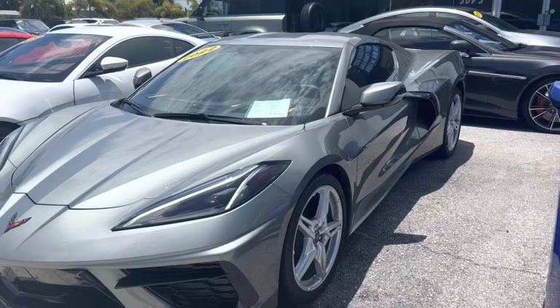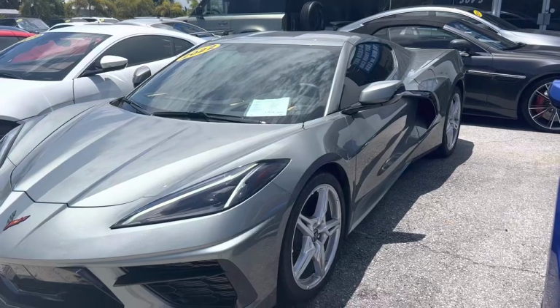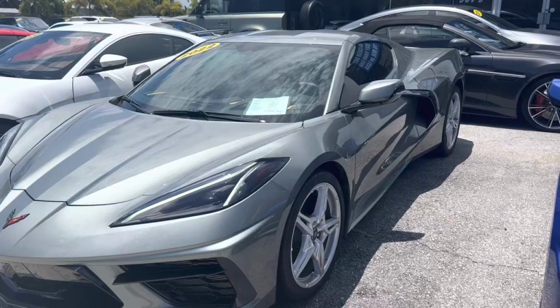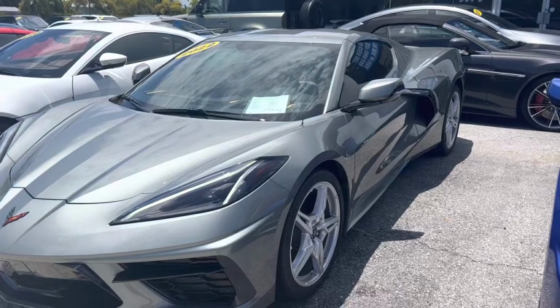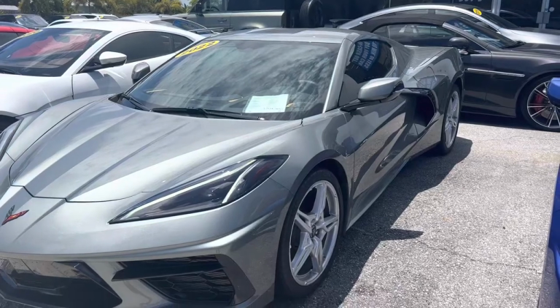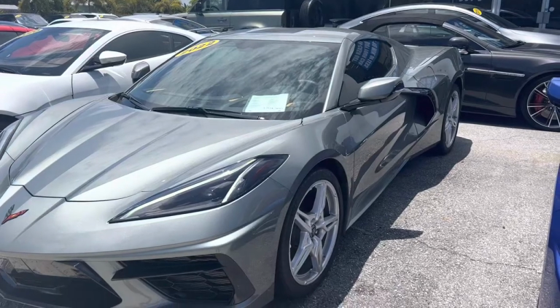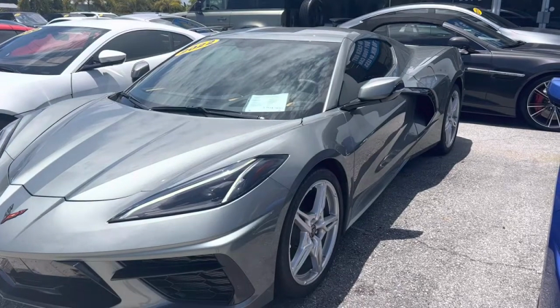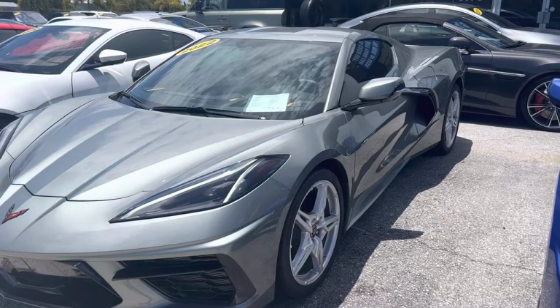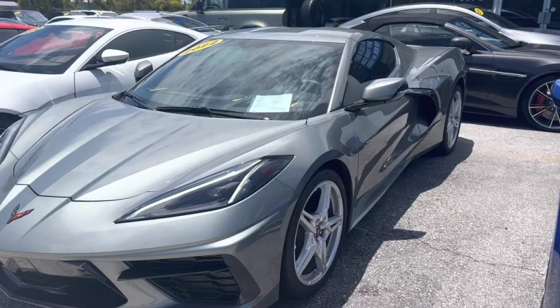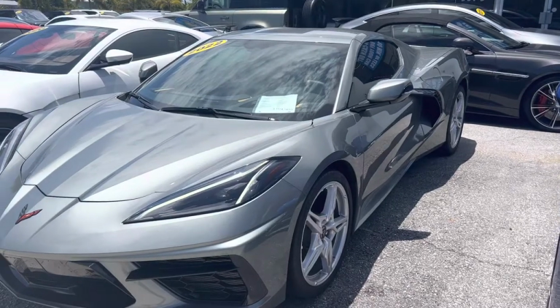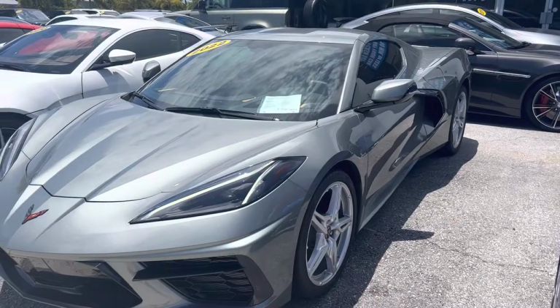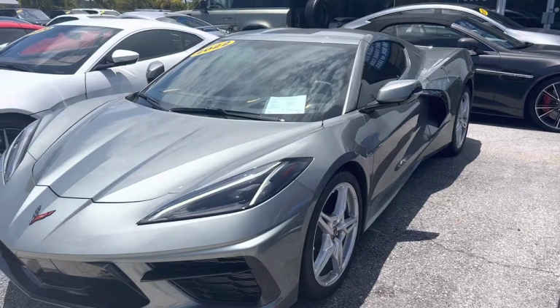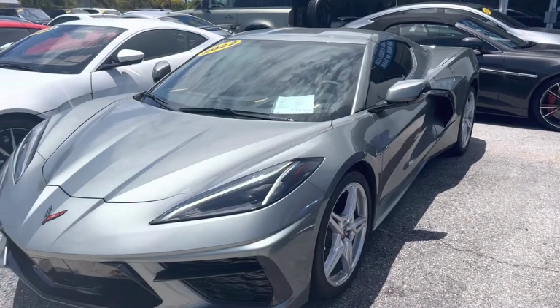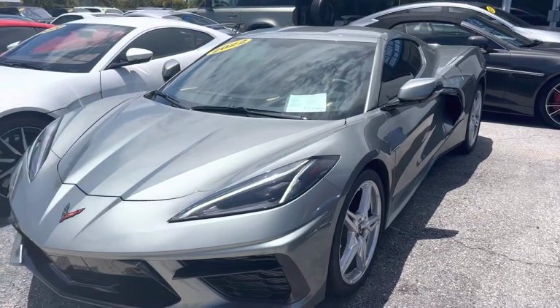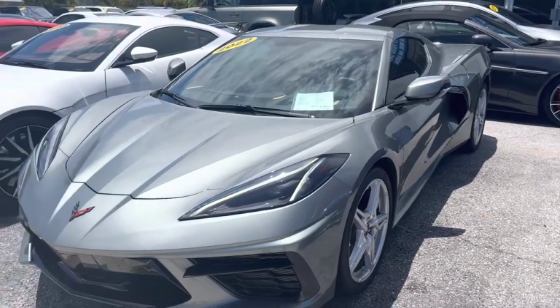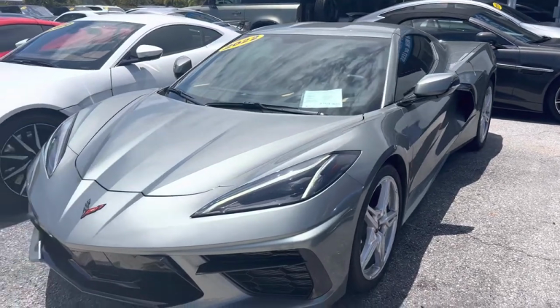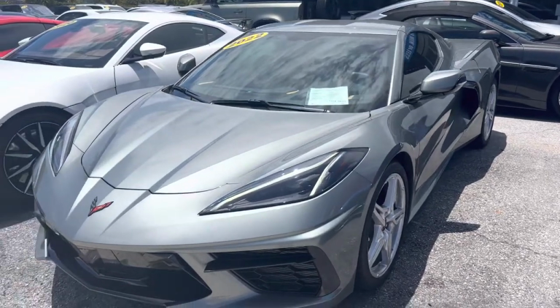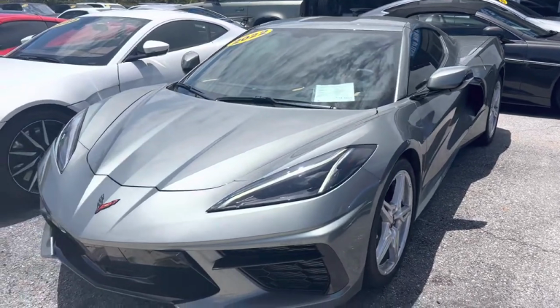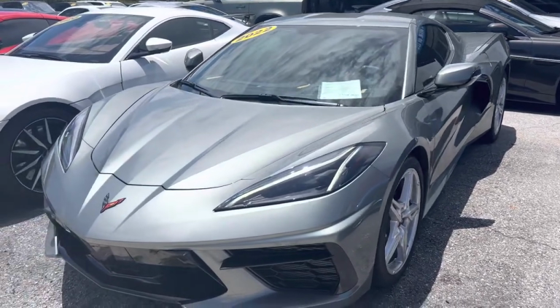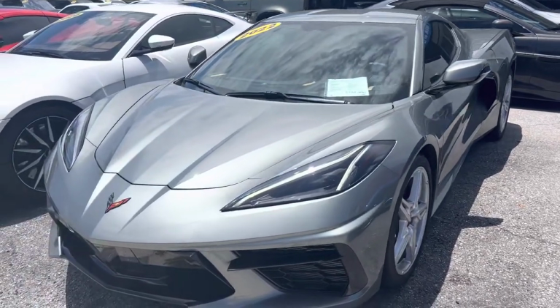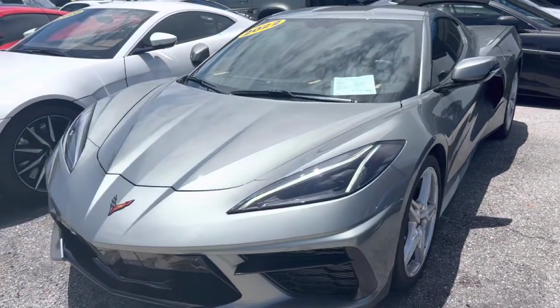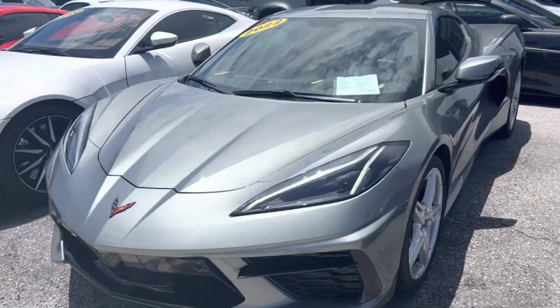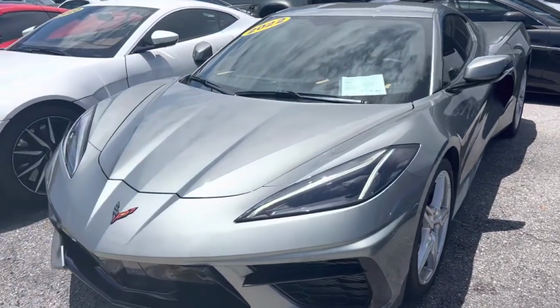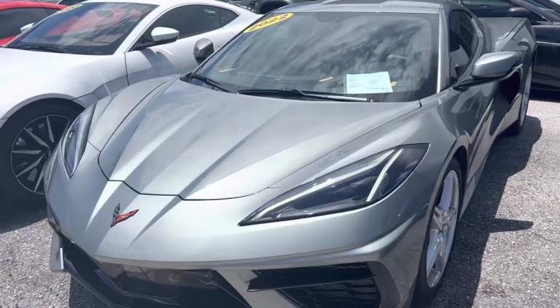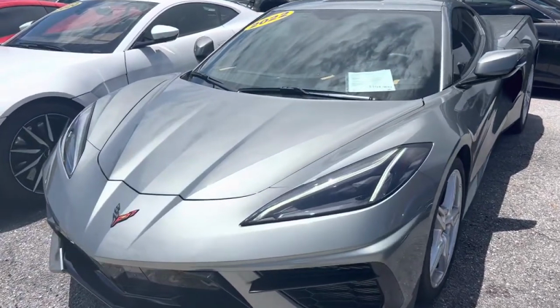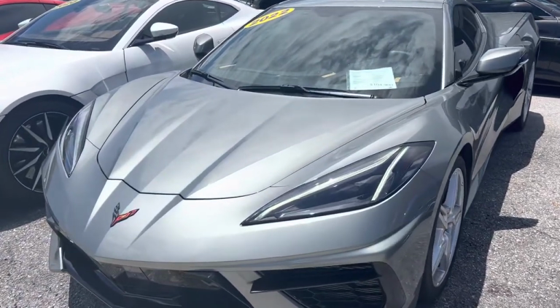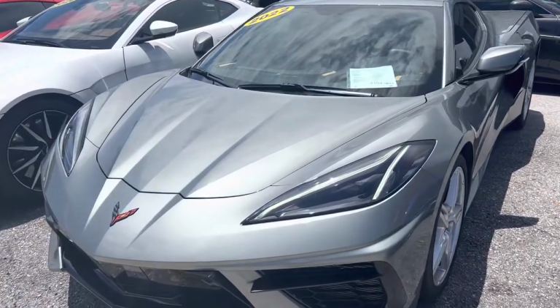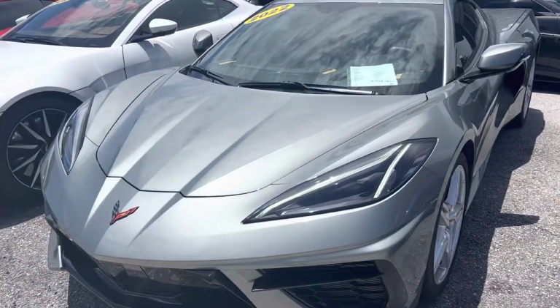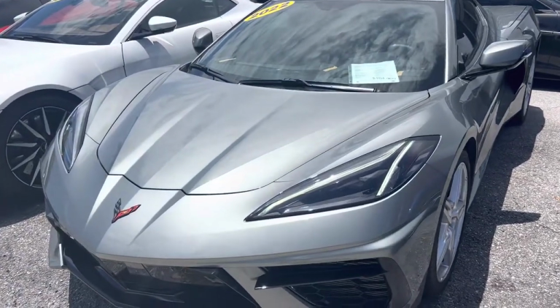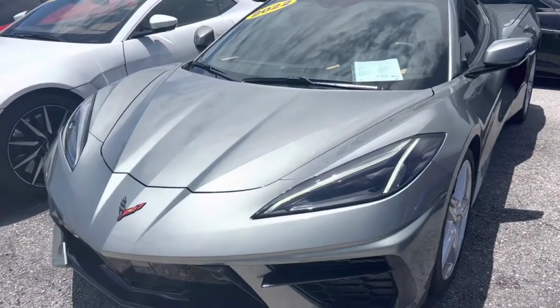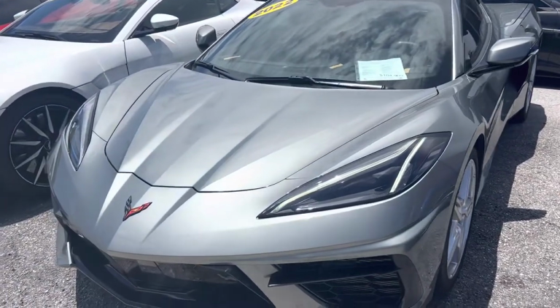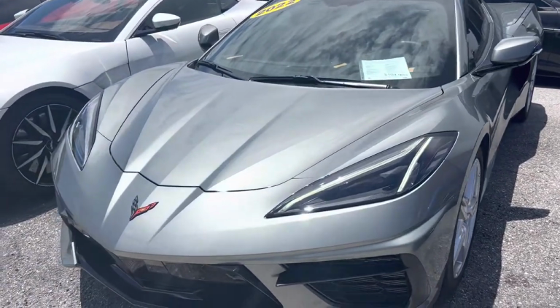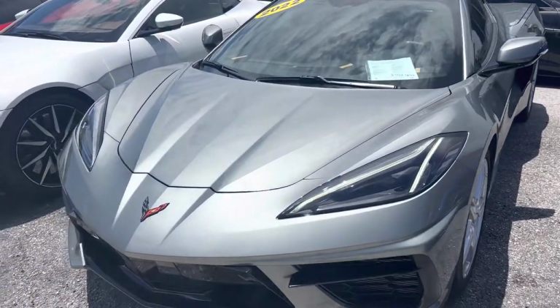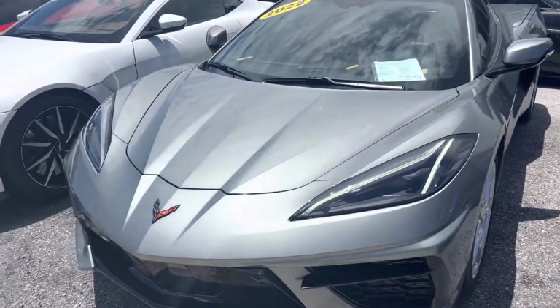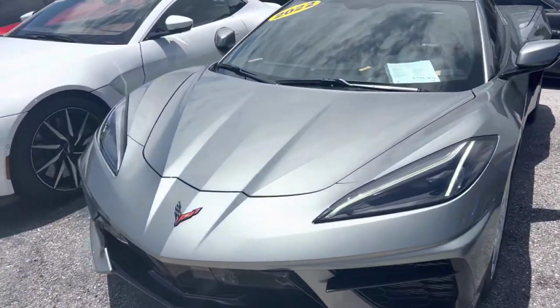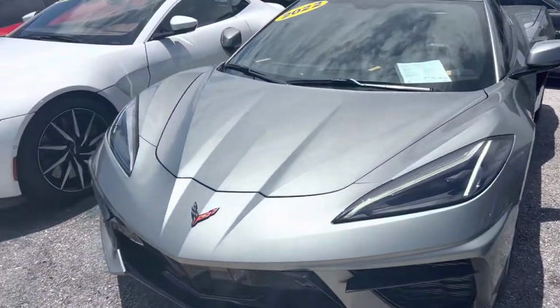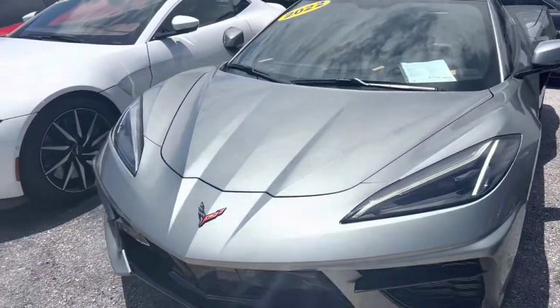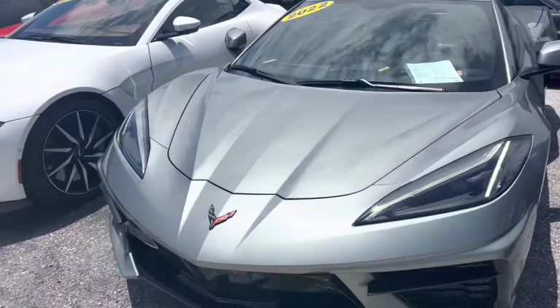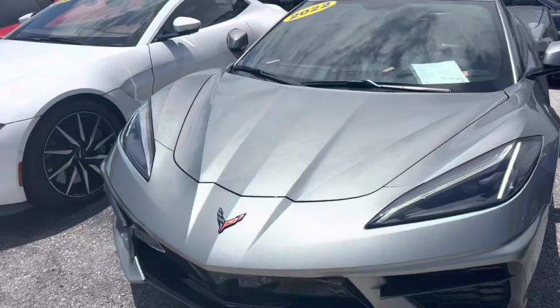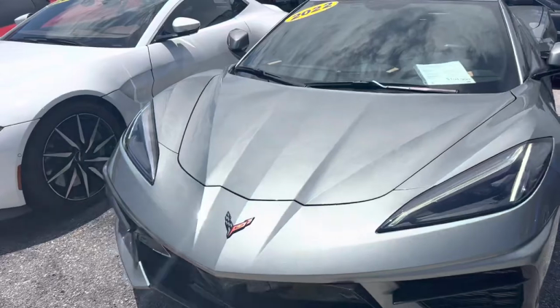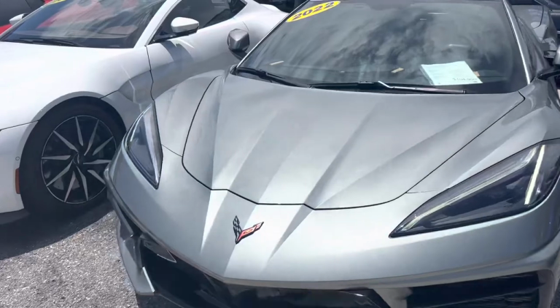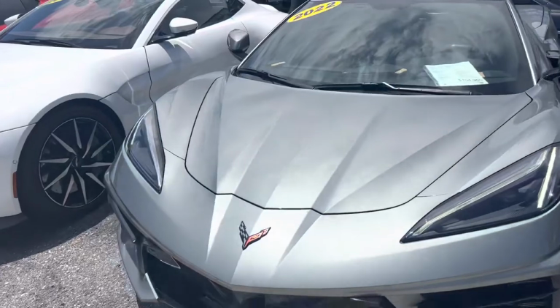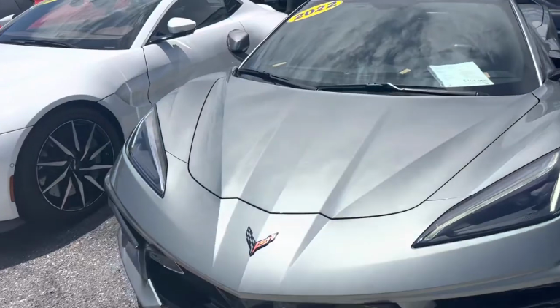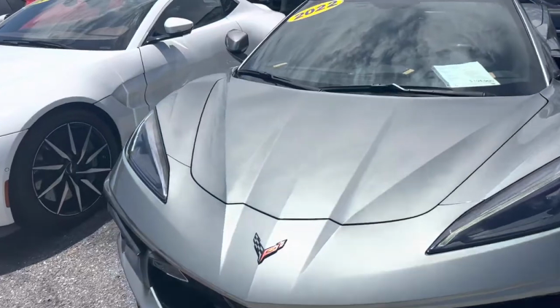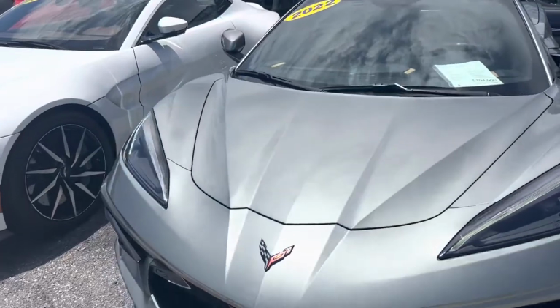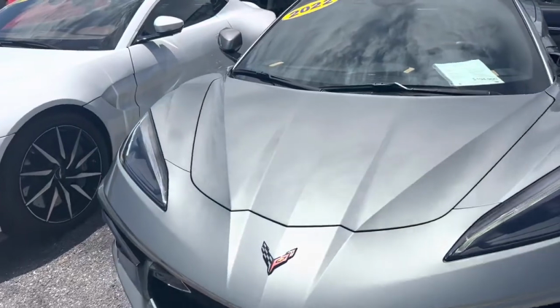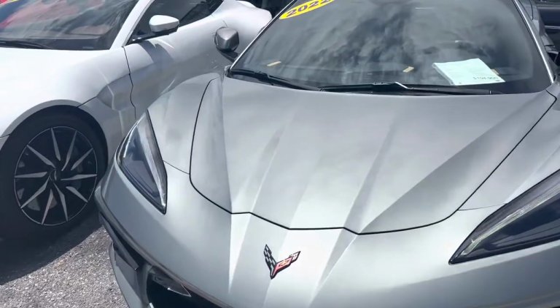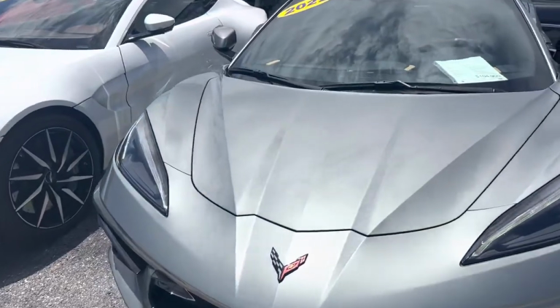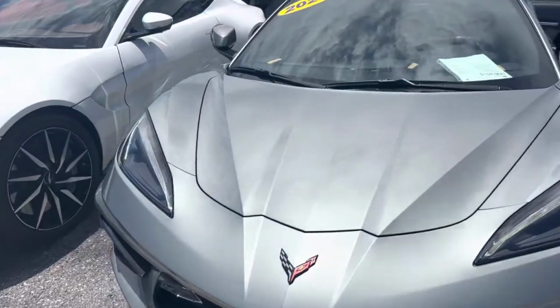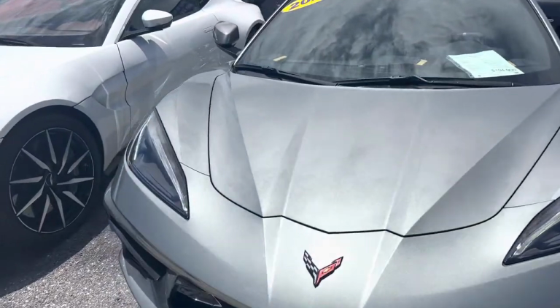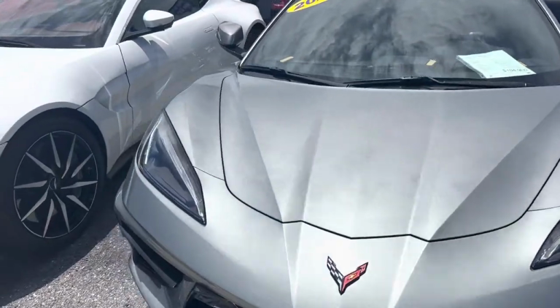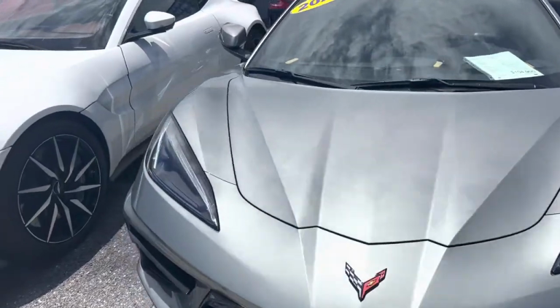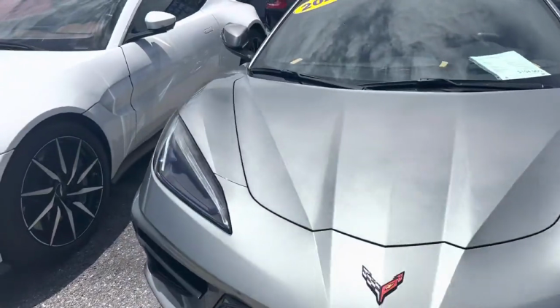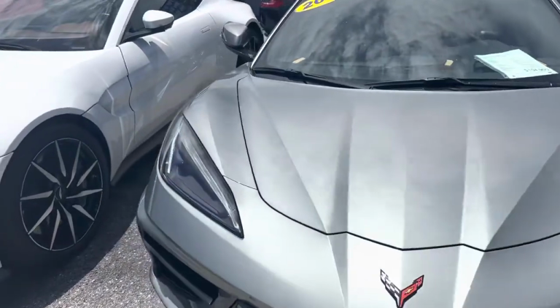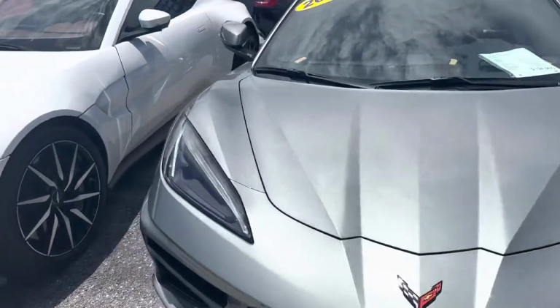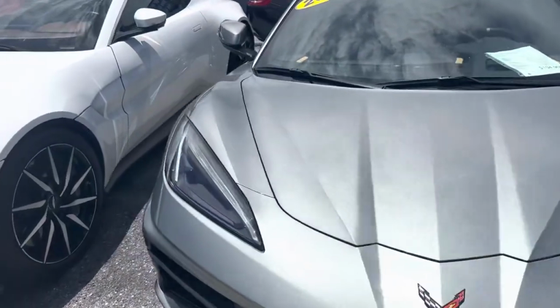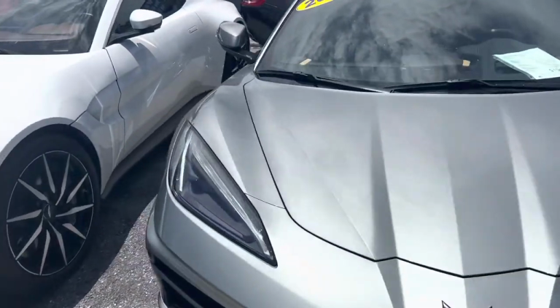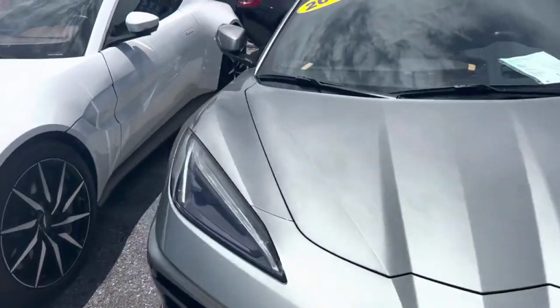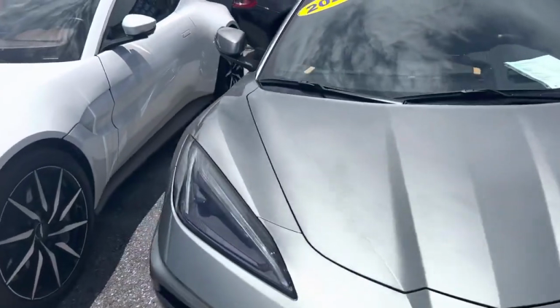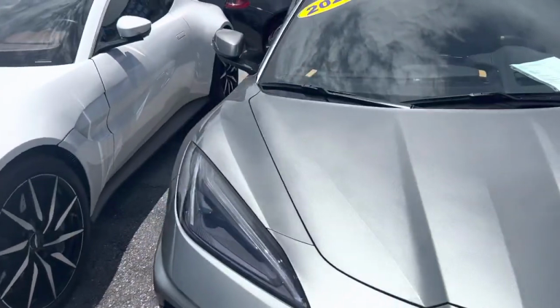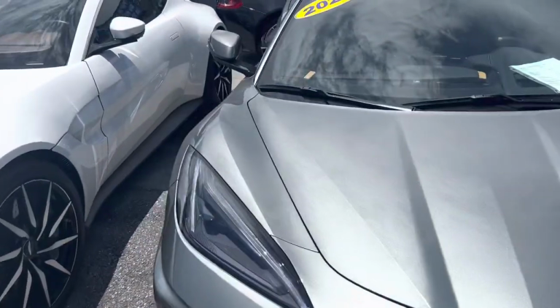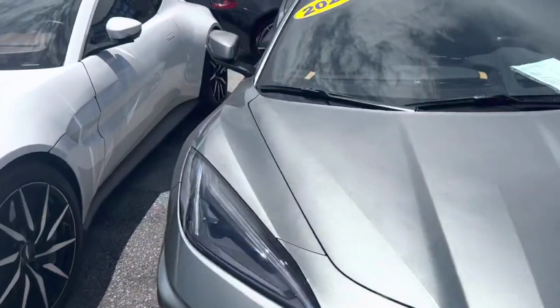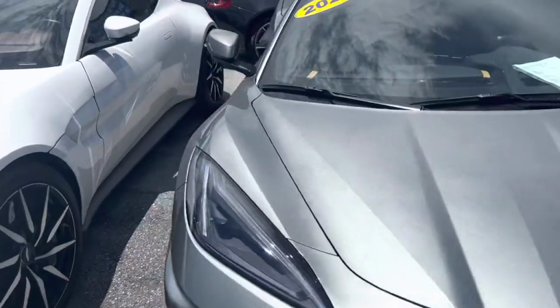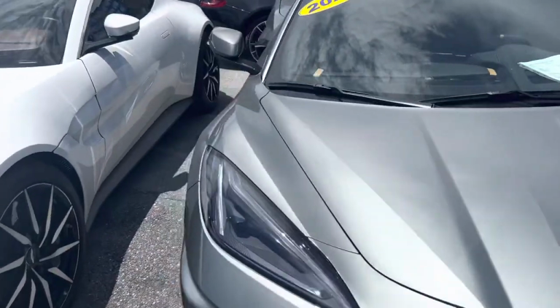Hey everybody, this is Chris, Classic Curves of Palm Beach. Going to be doing a walk-around video on this 2022 Chevy Corvette Stingray.